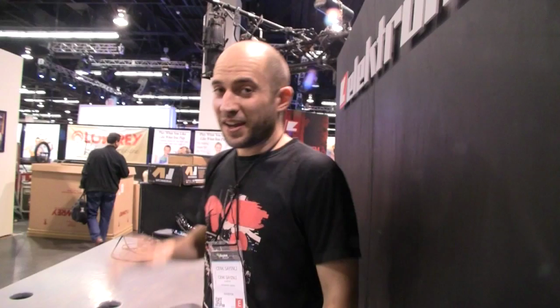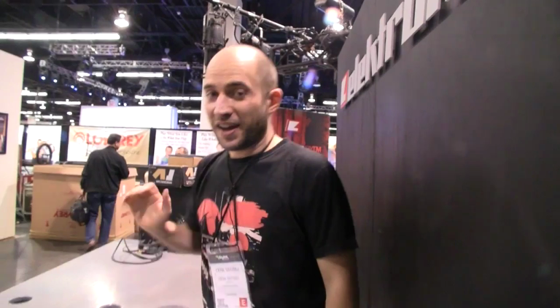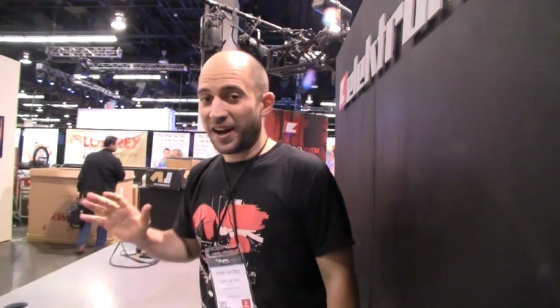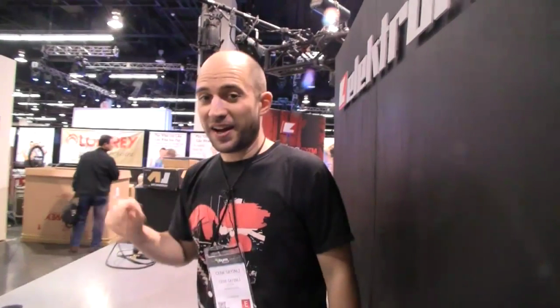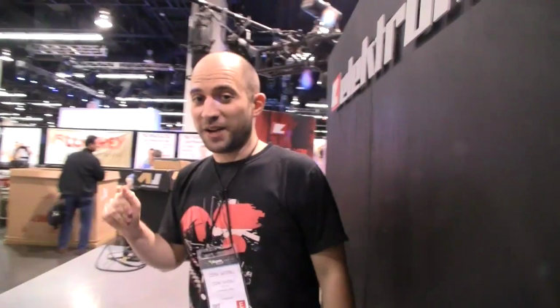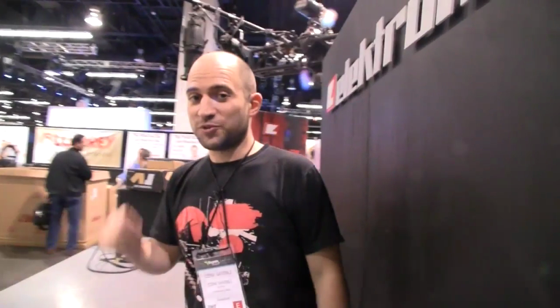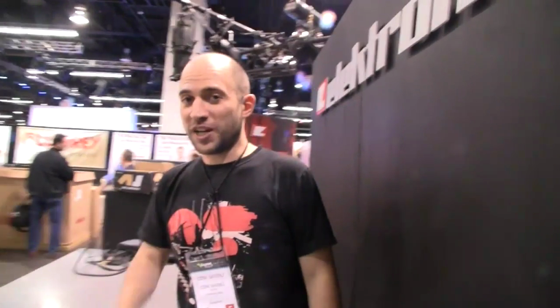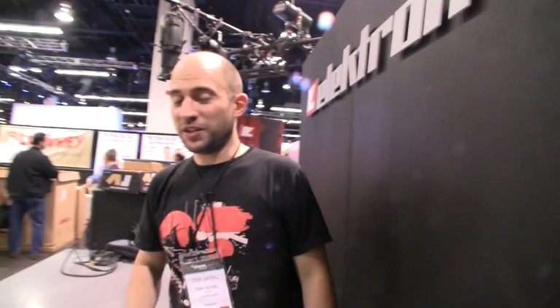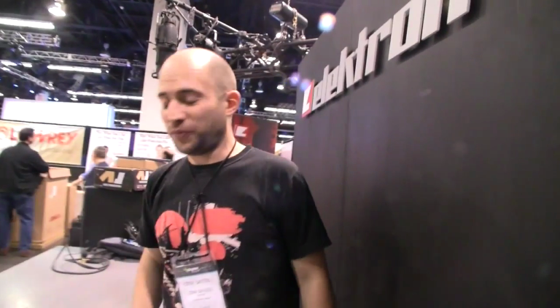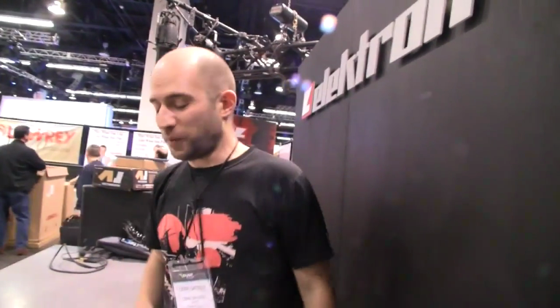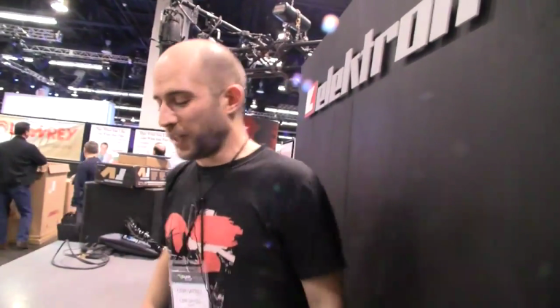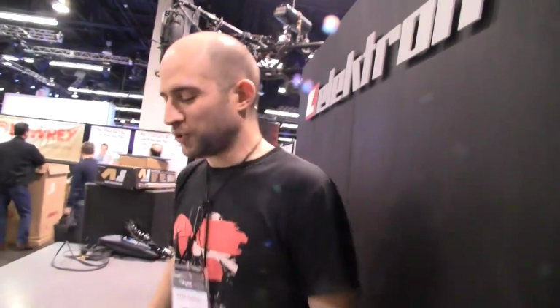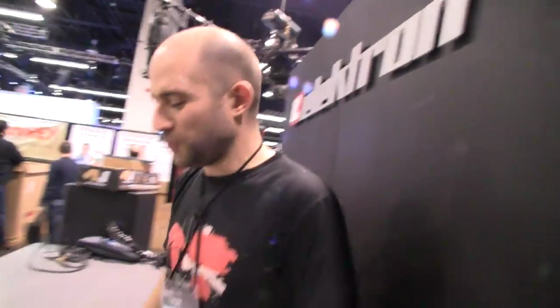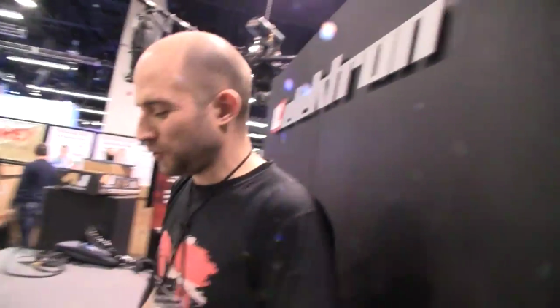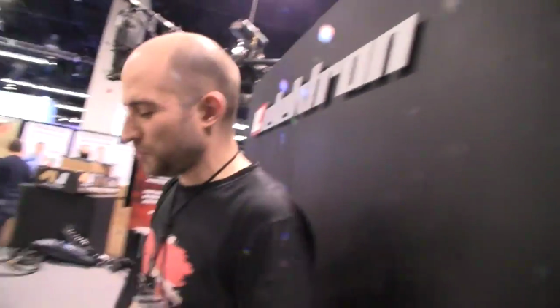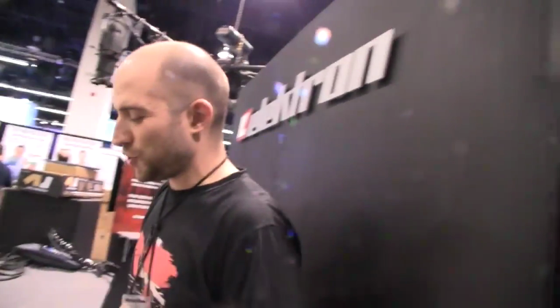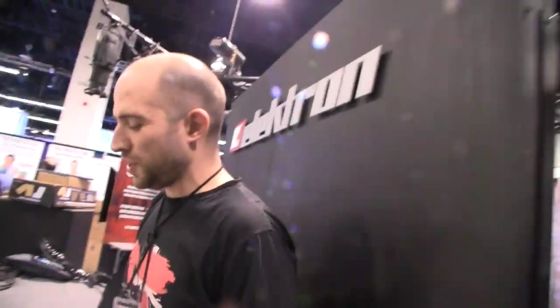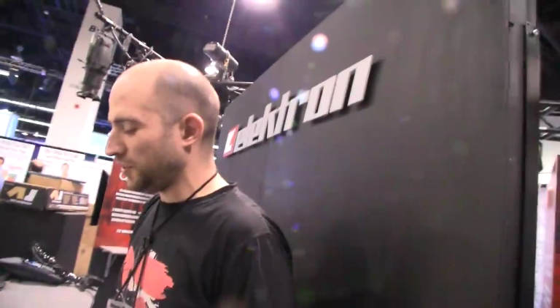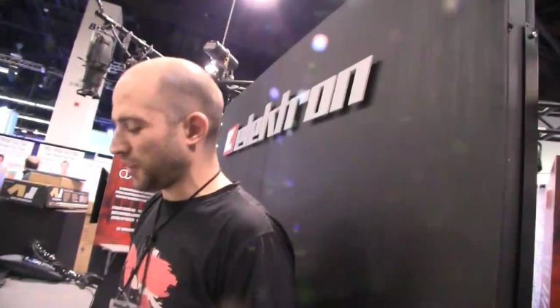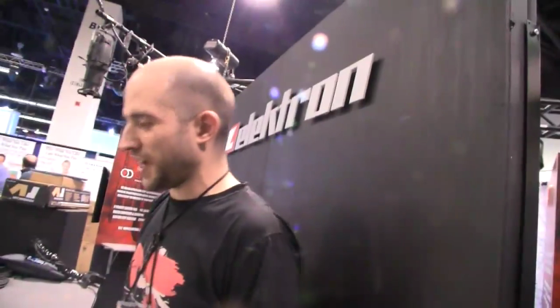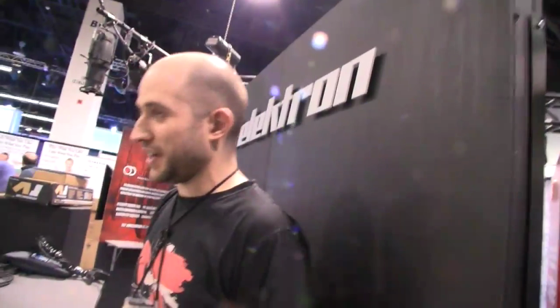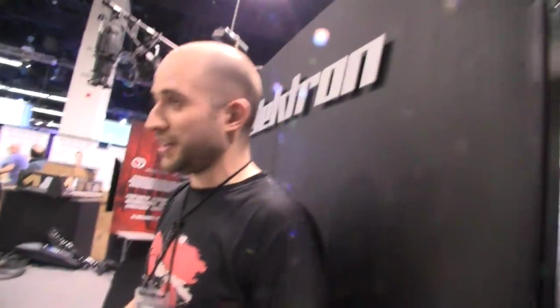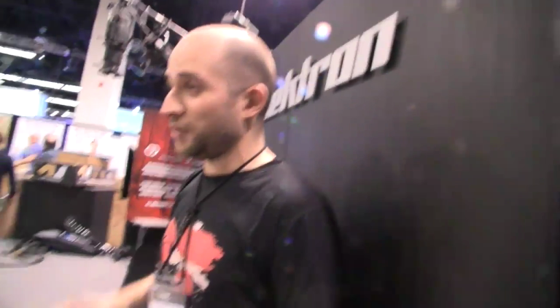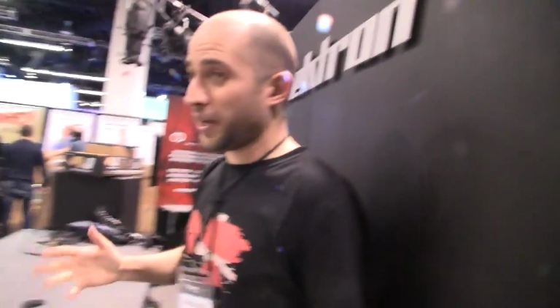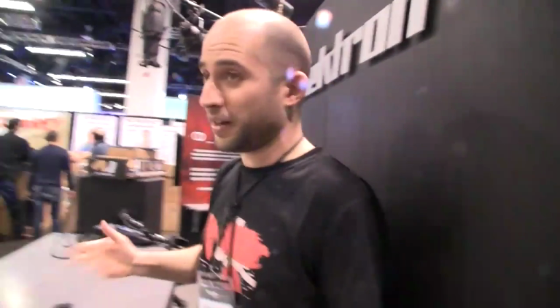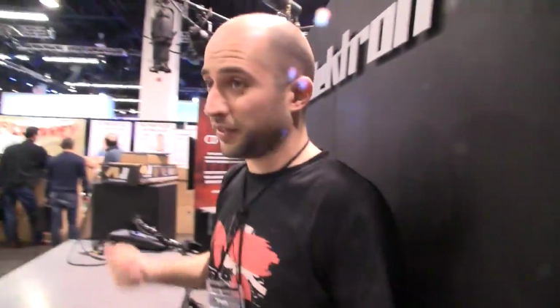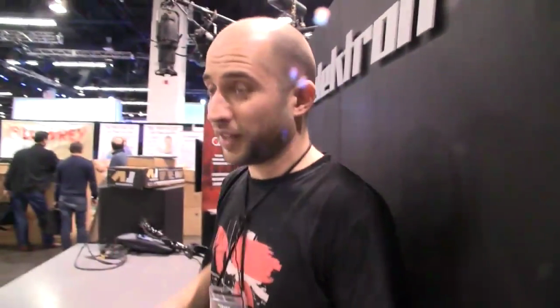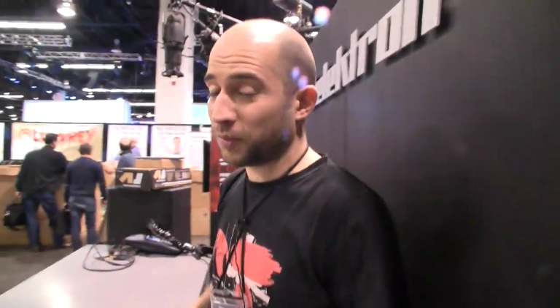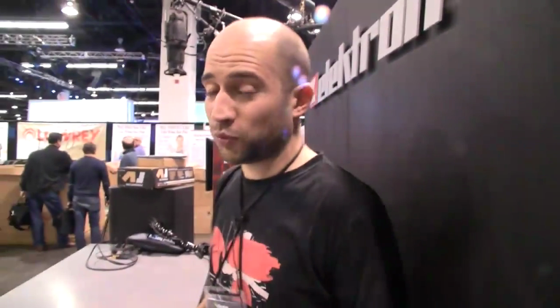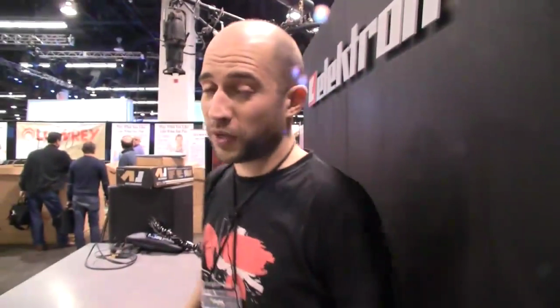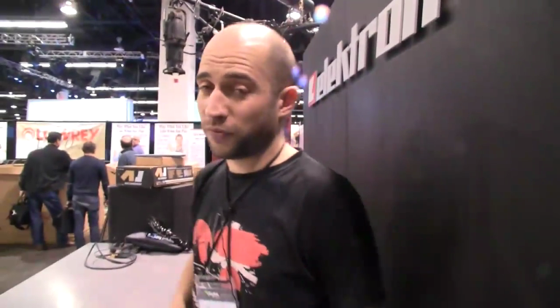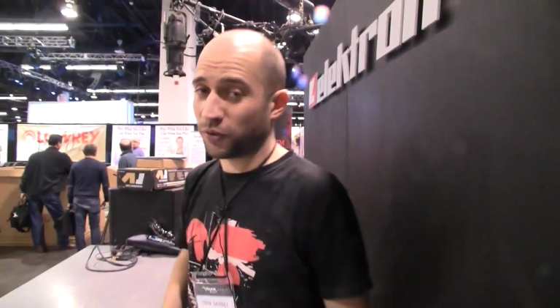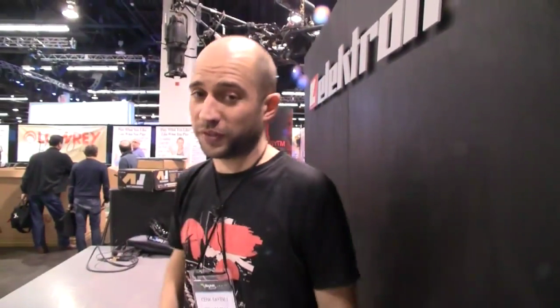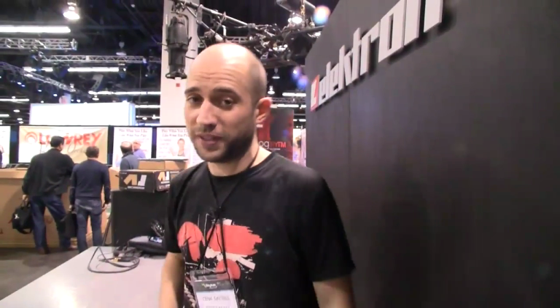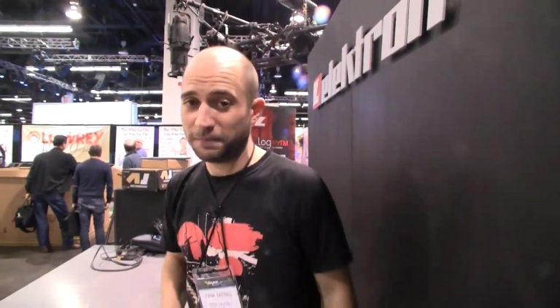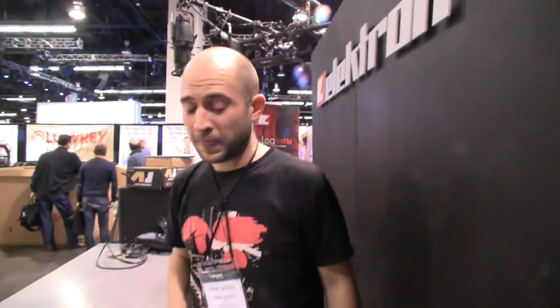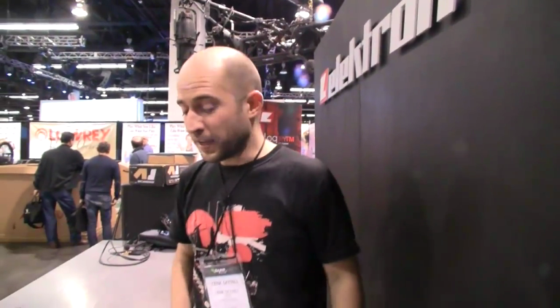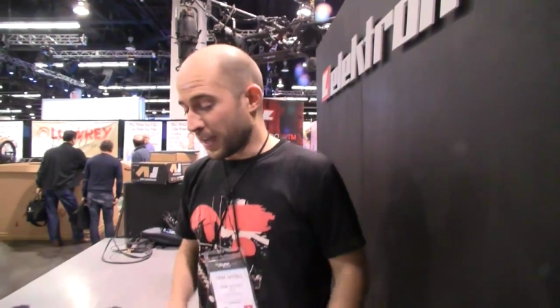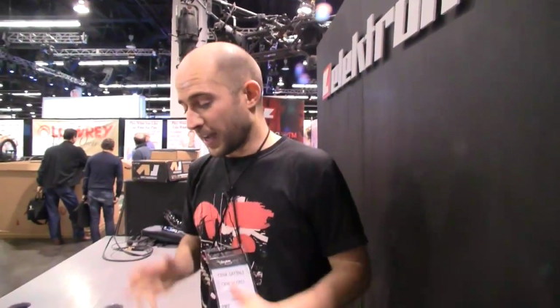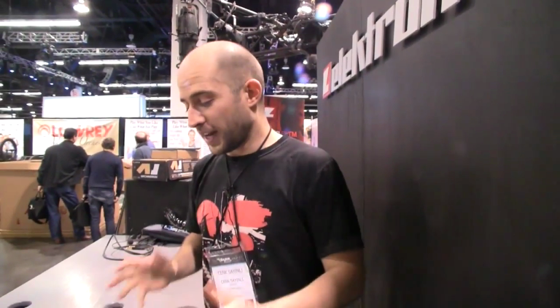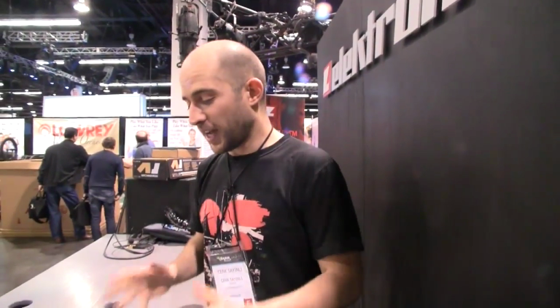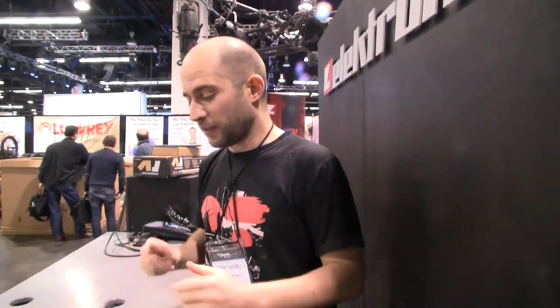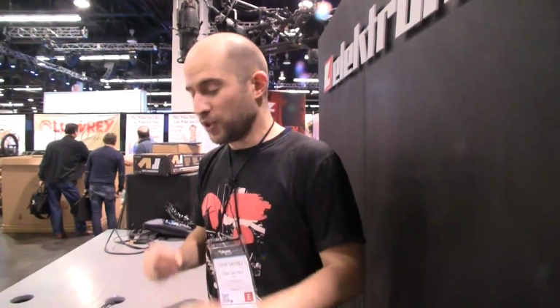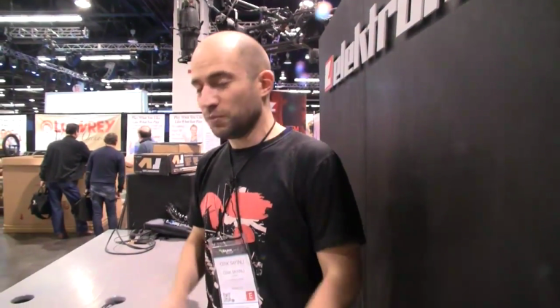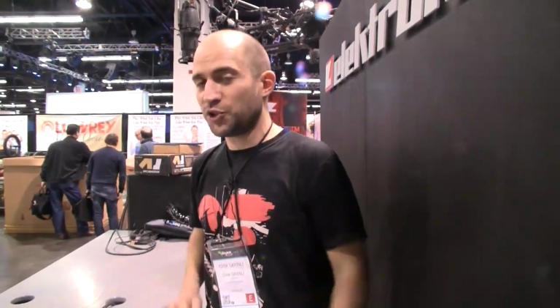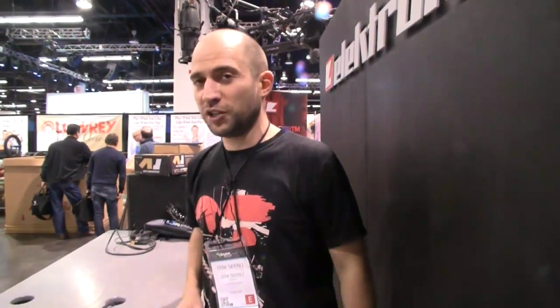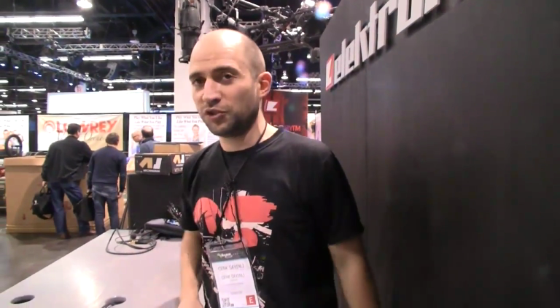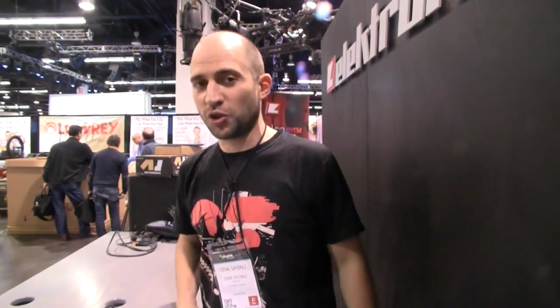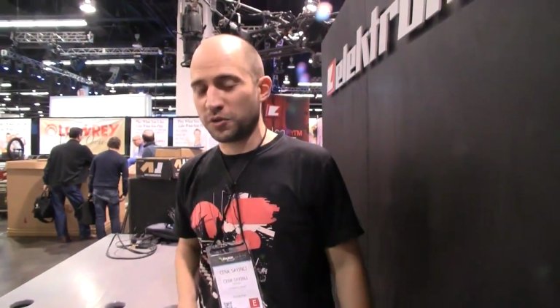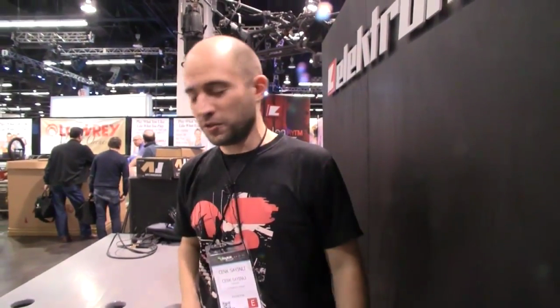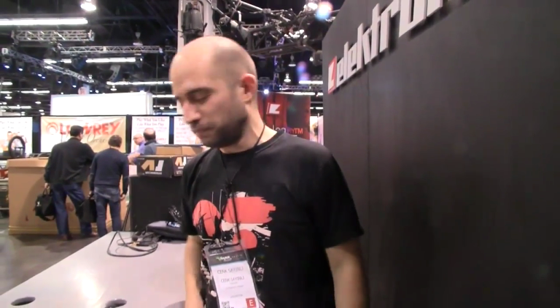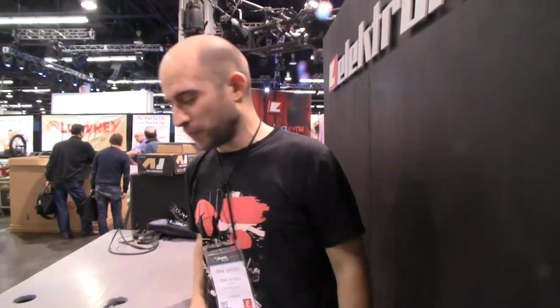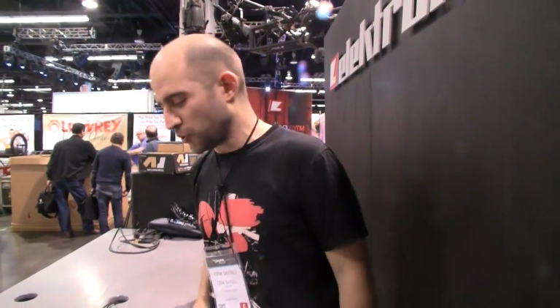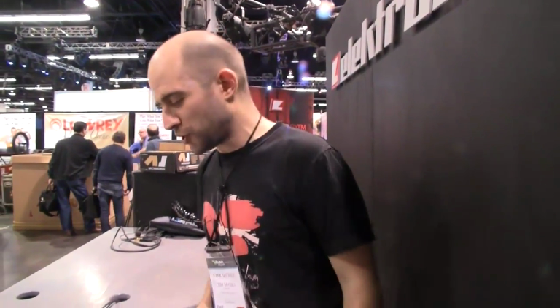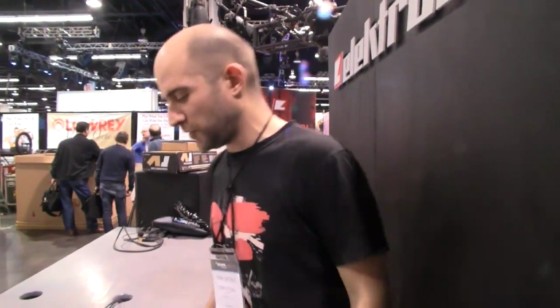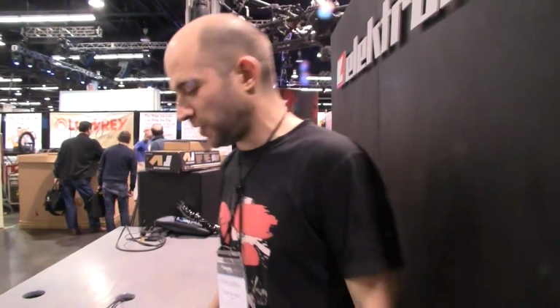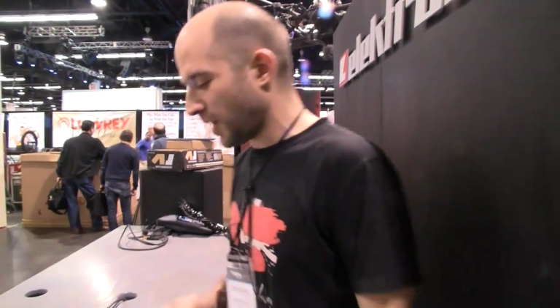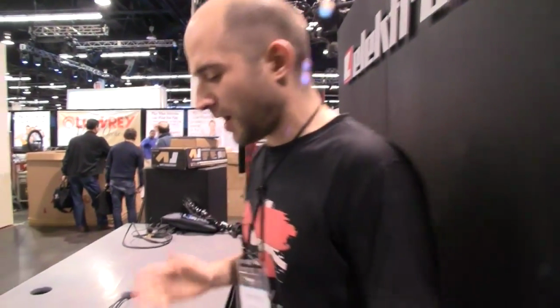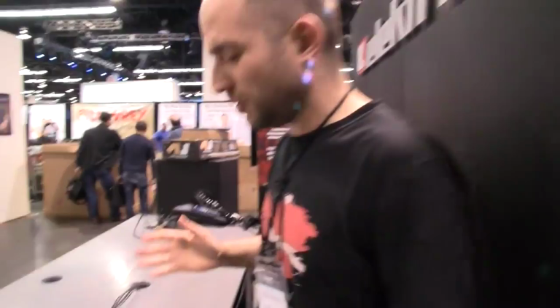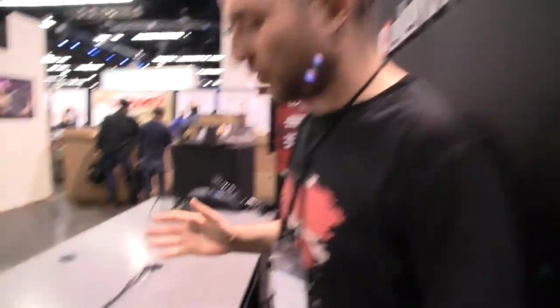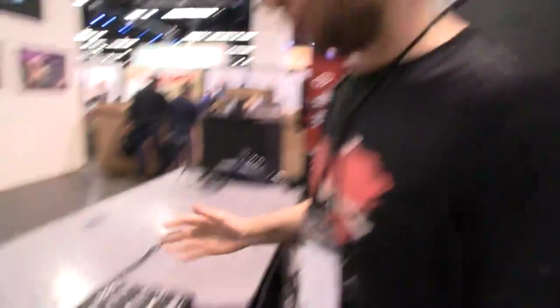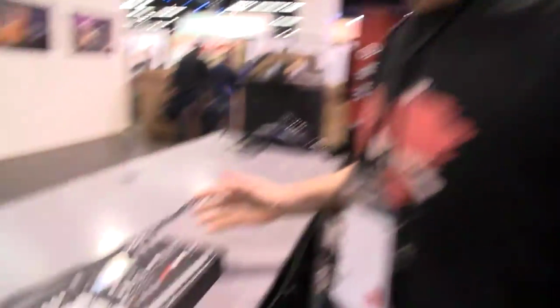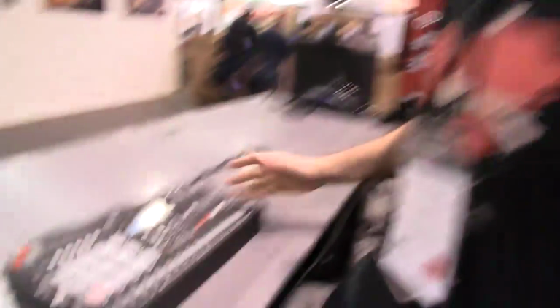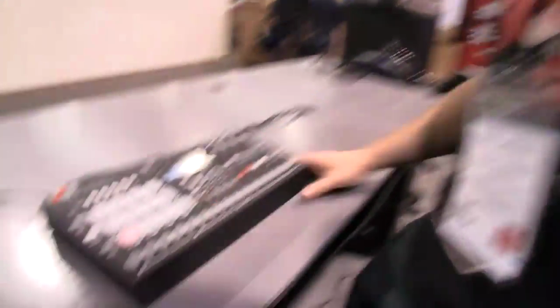Hi, I'm Cenk from Elektron Music Machines and here we are at NAMM 2014. I have a new machine to show you which is the Analog Rhythm.